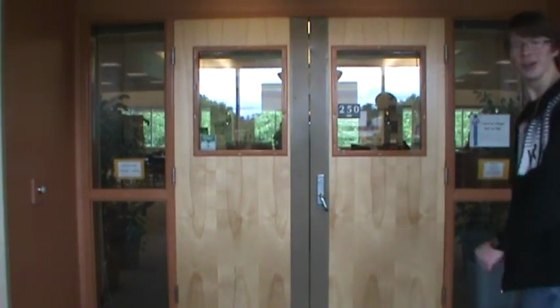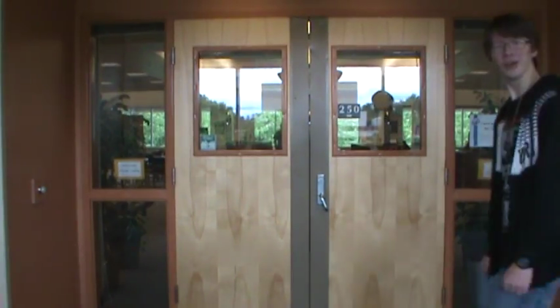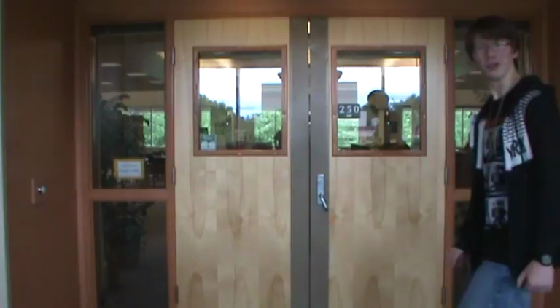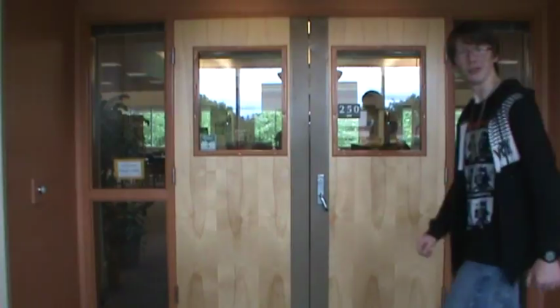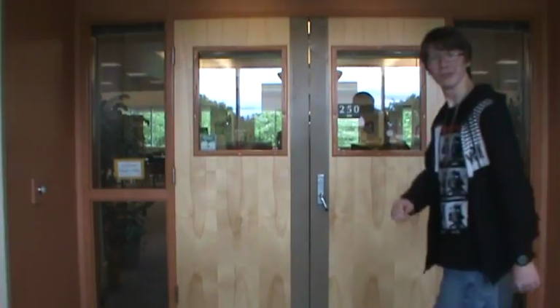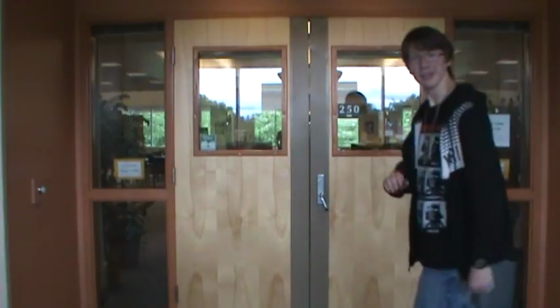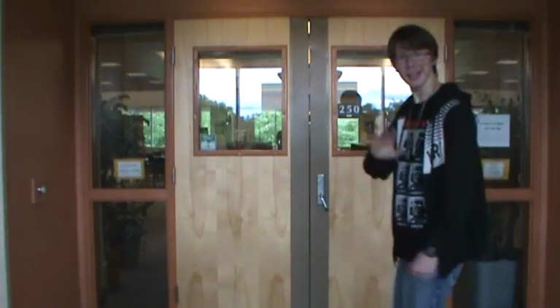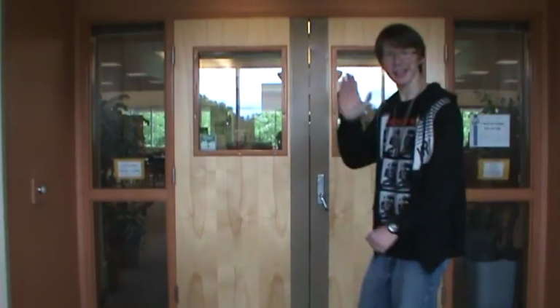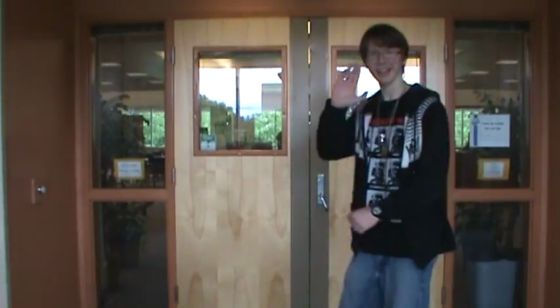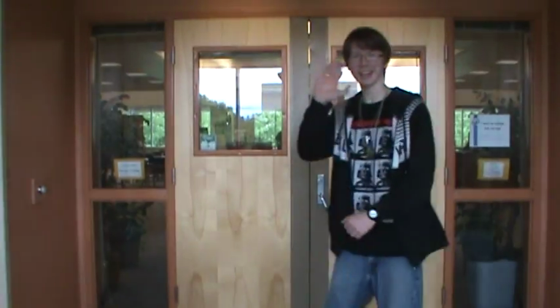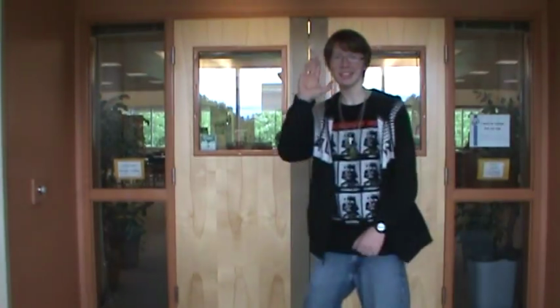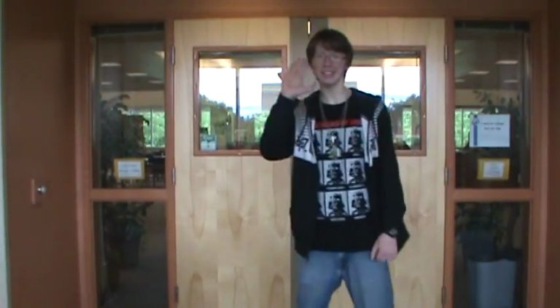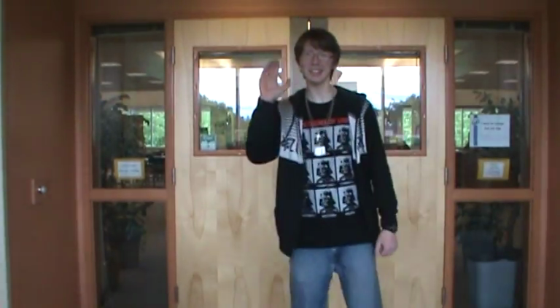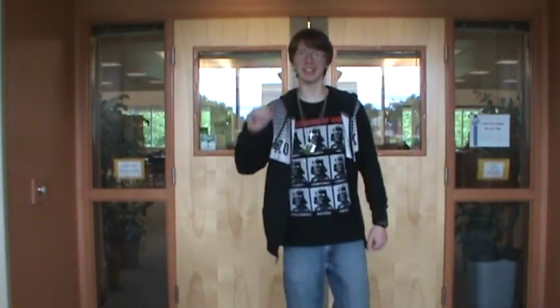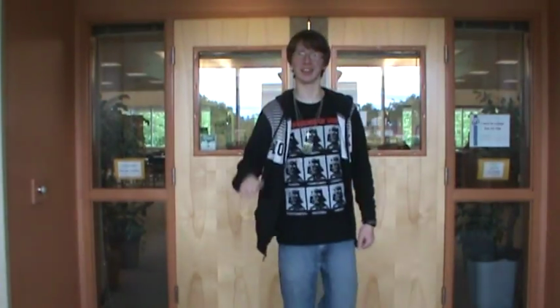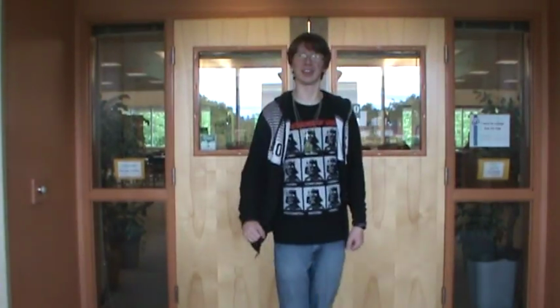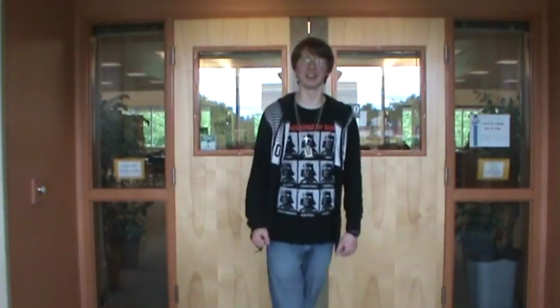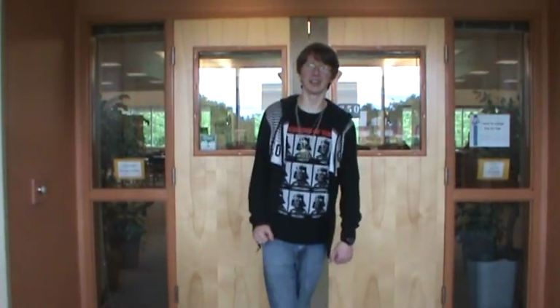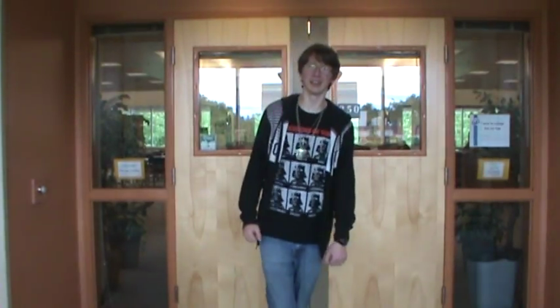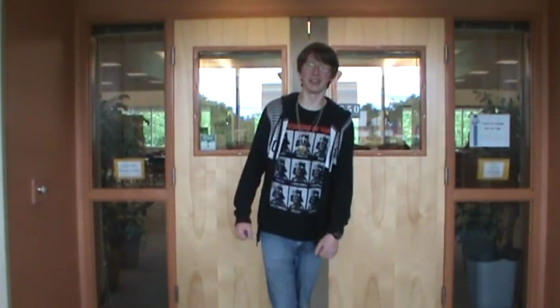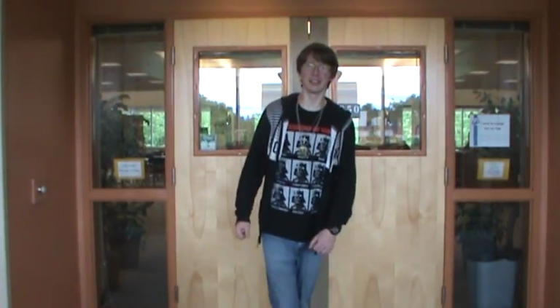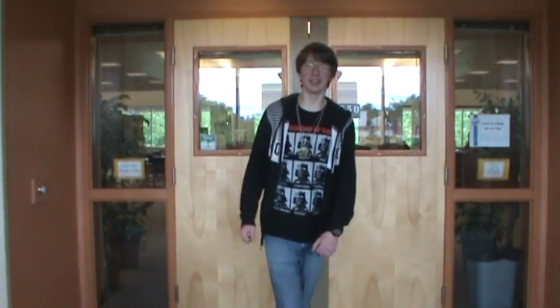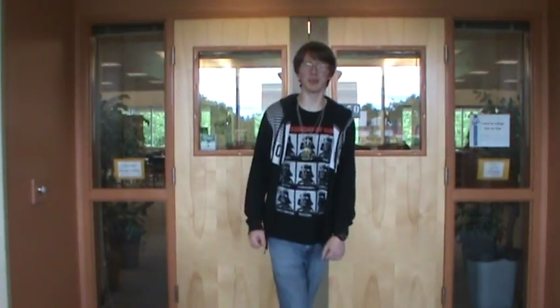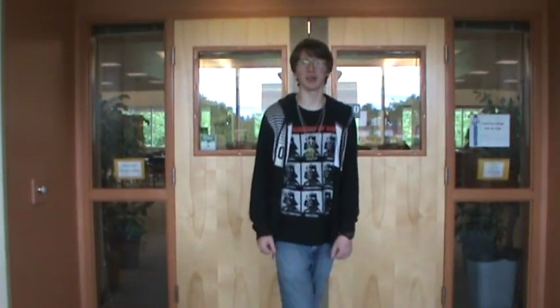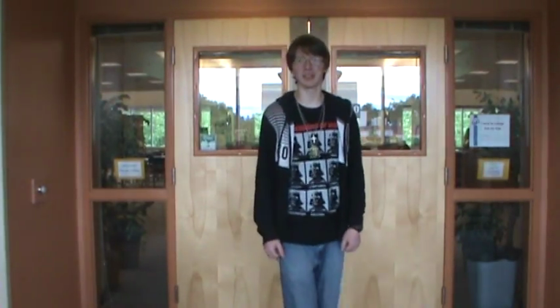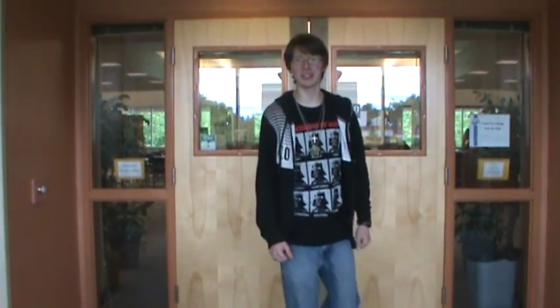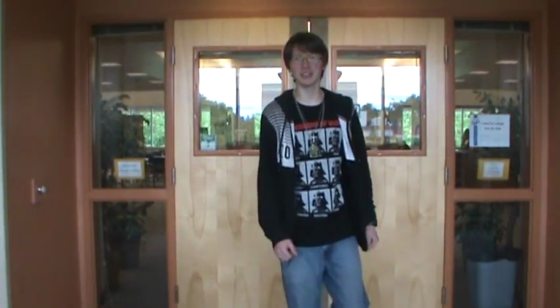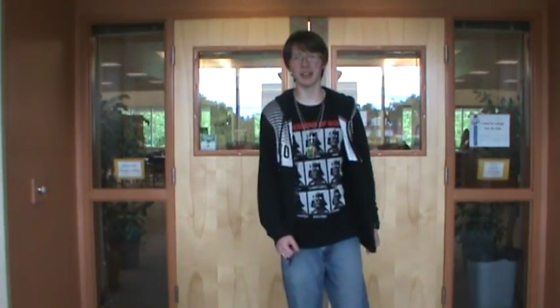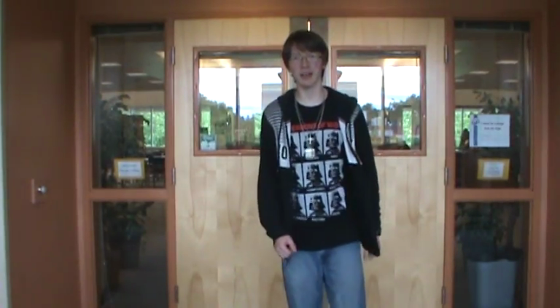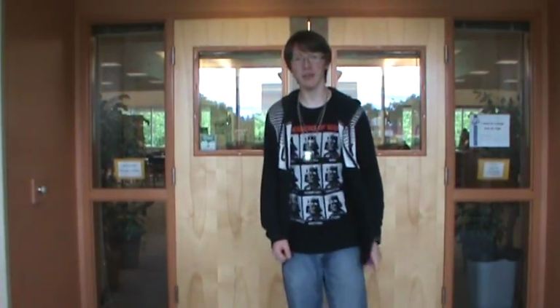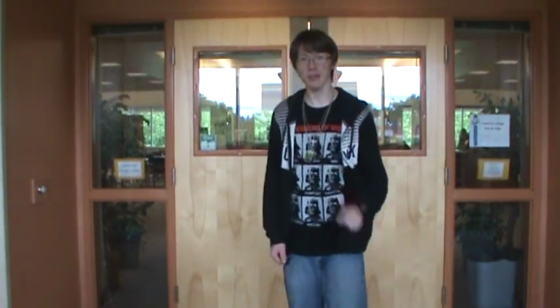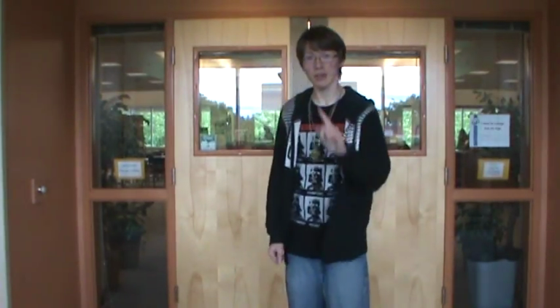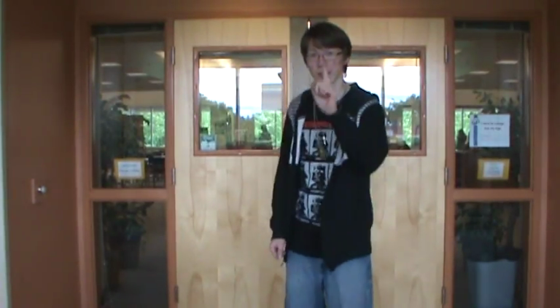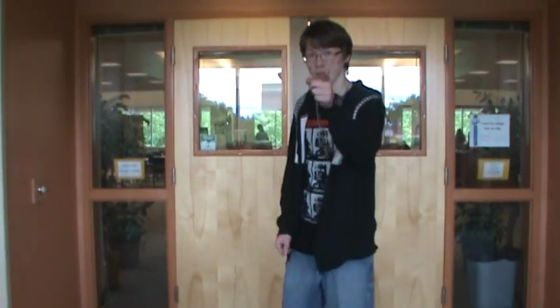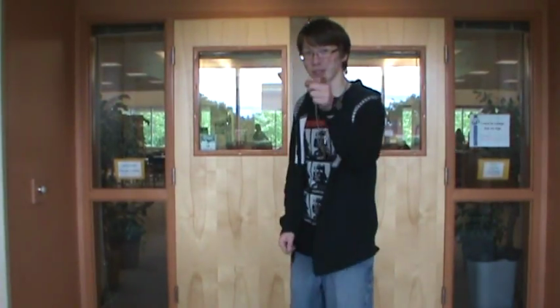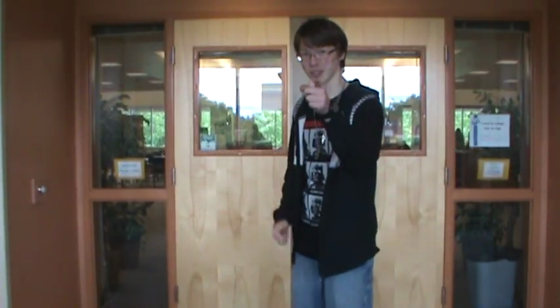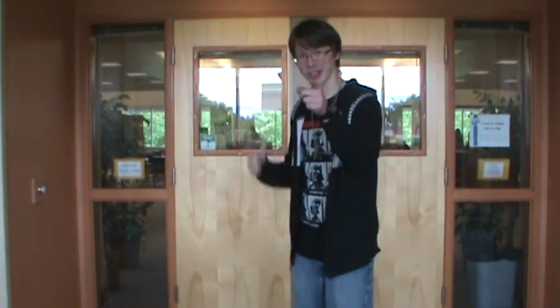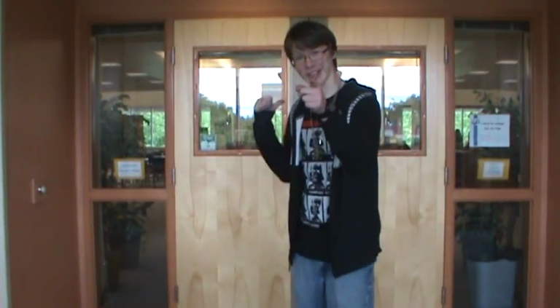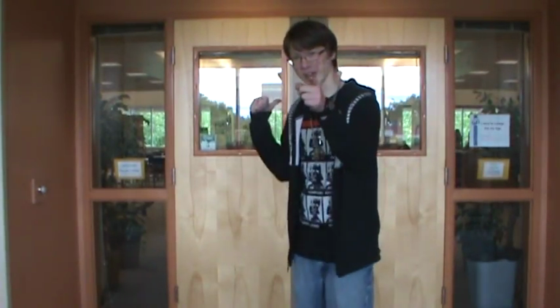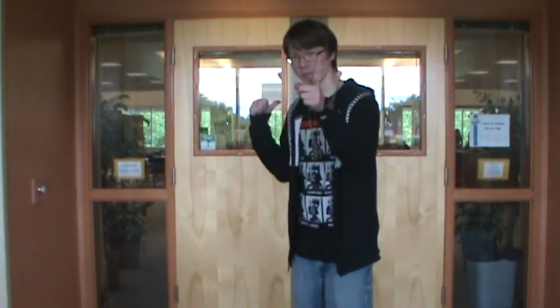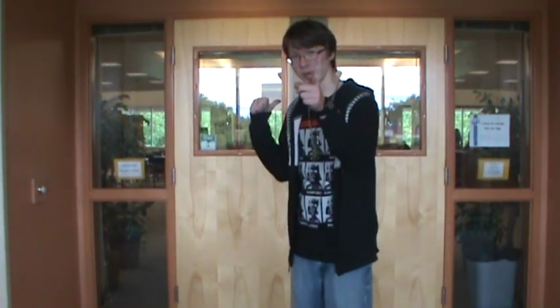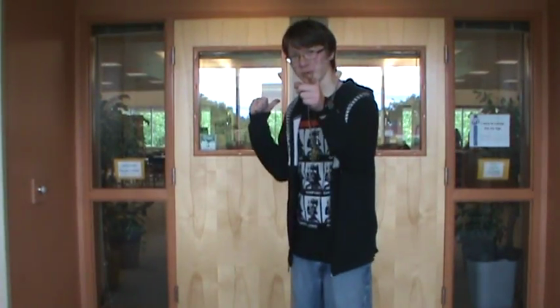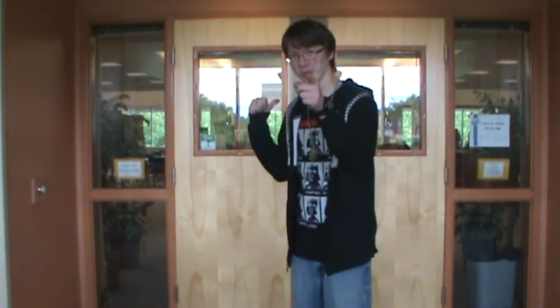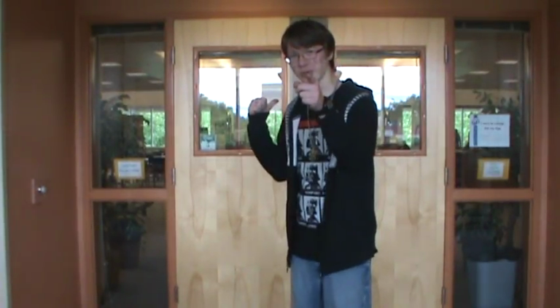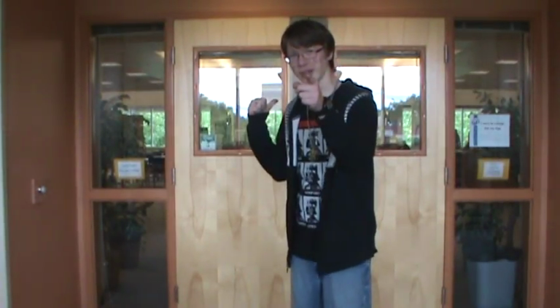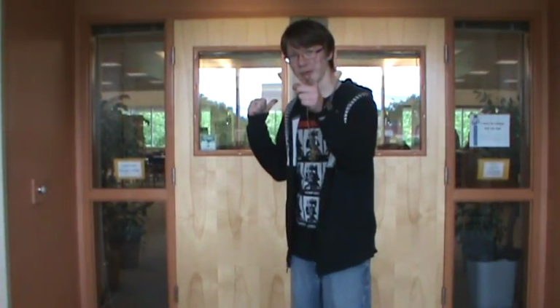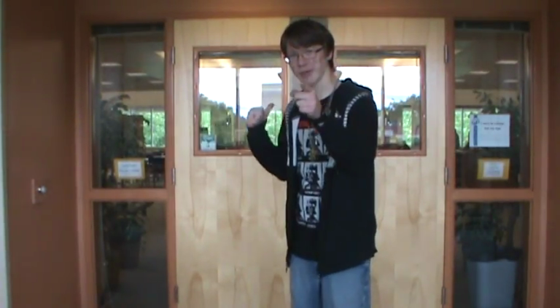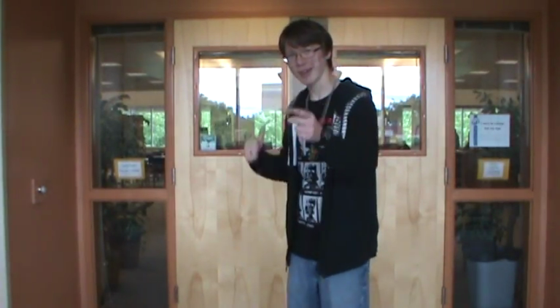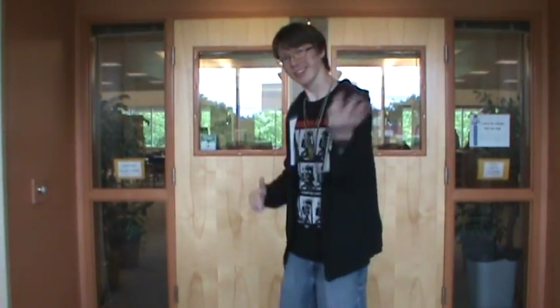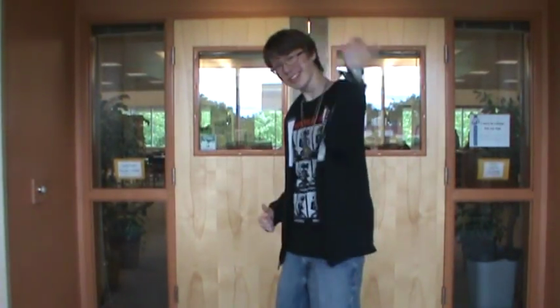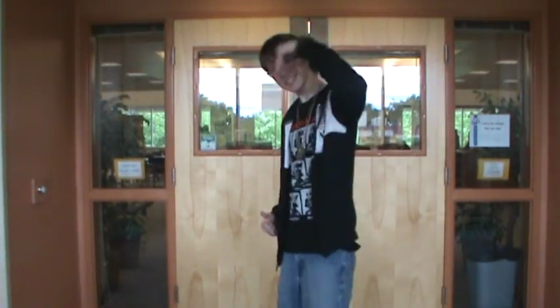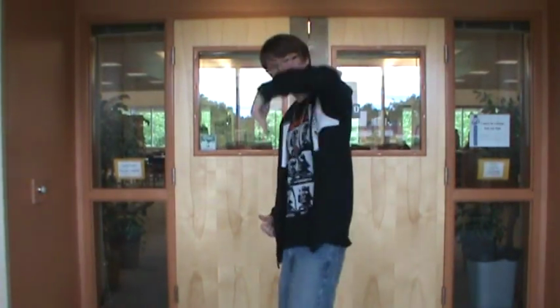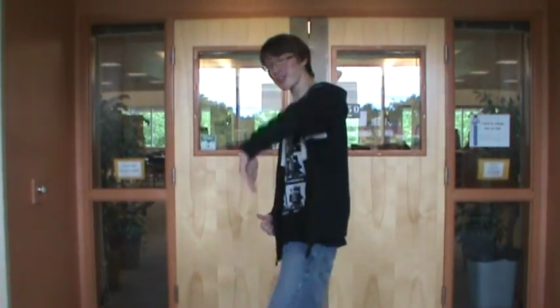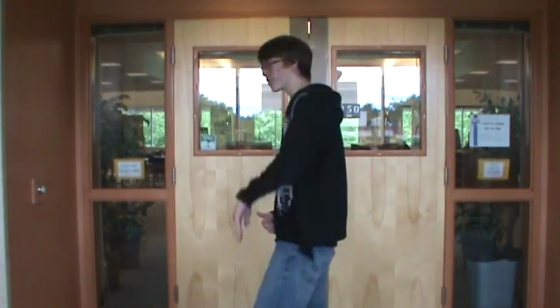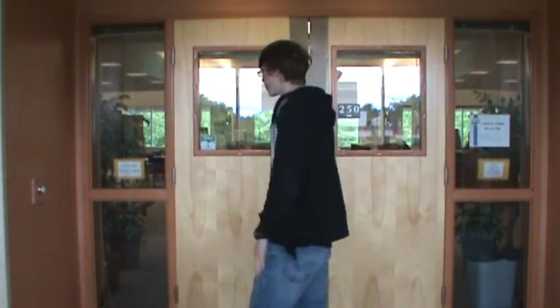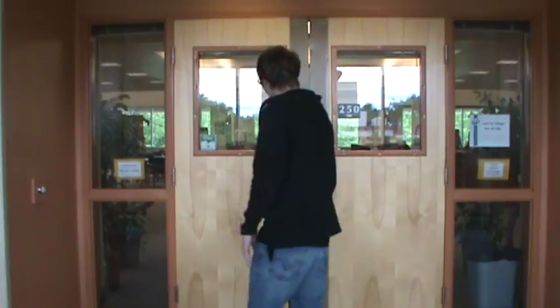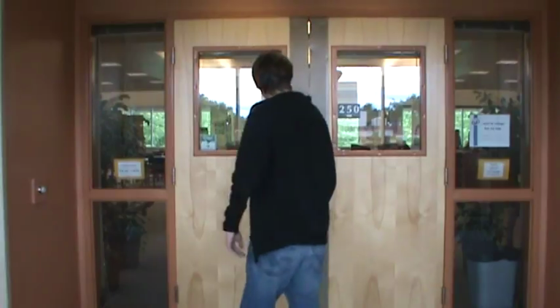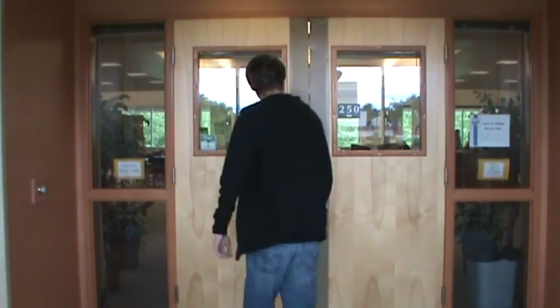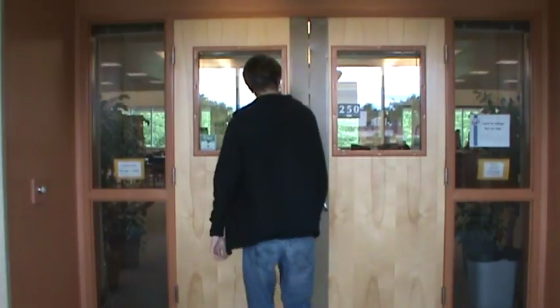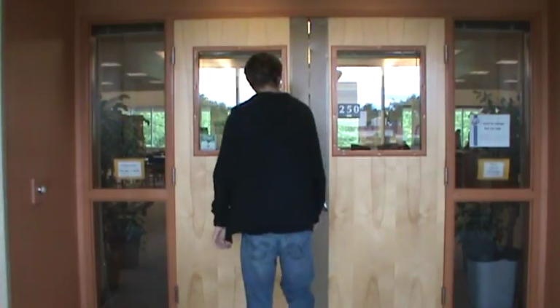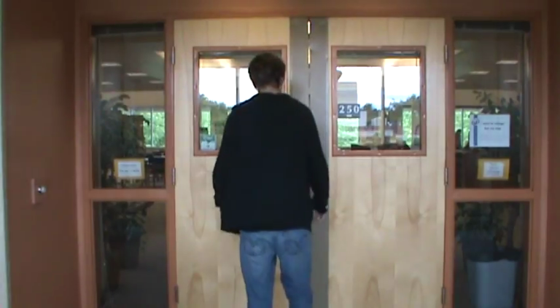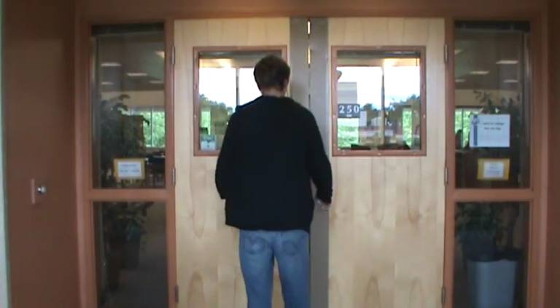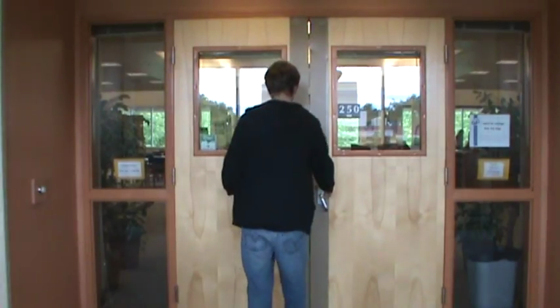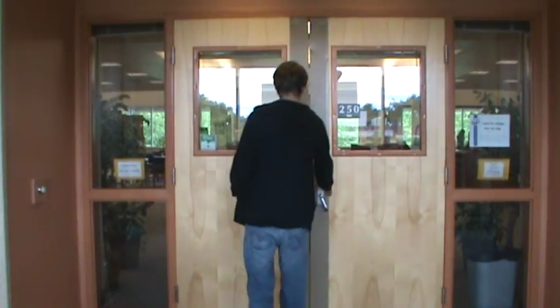Hey, I didn't see you there. Today we're going to teach you how to check out a book from the library. Let's go. I like your shoes.